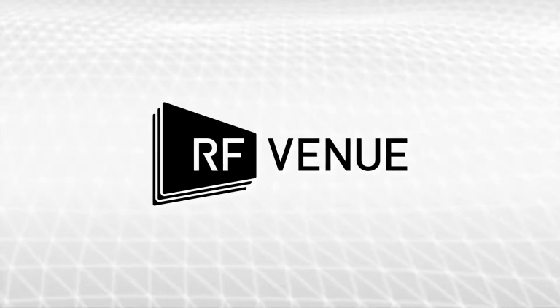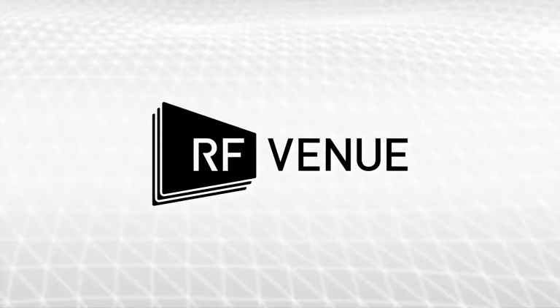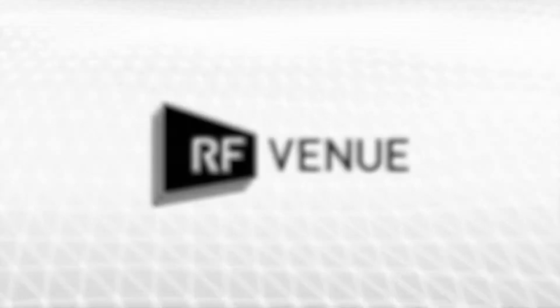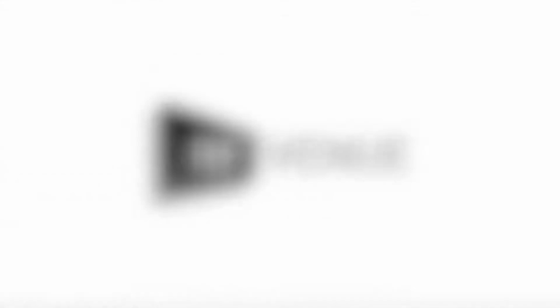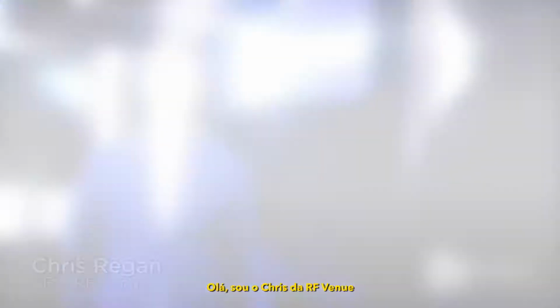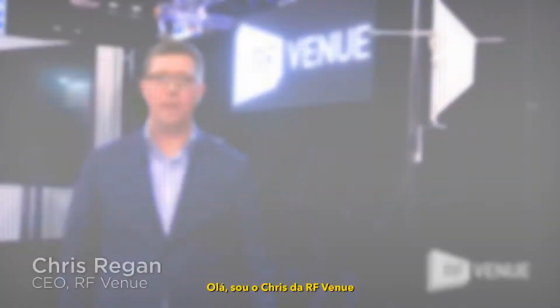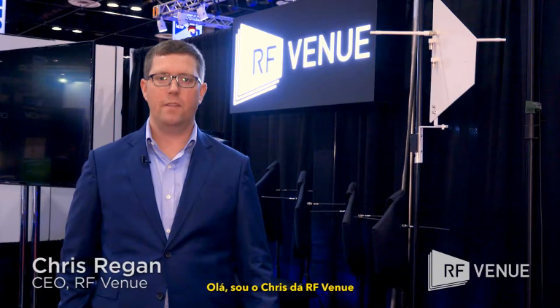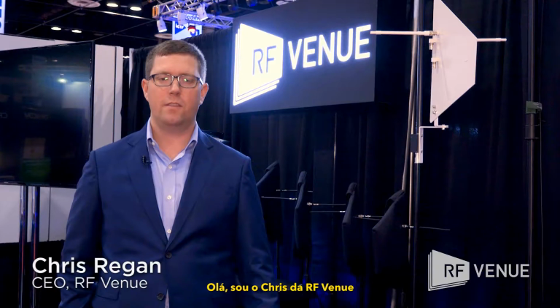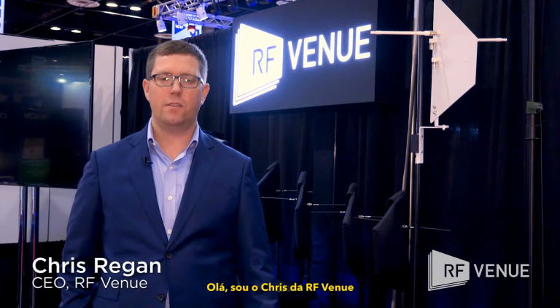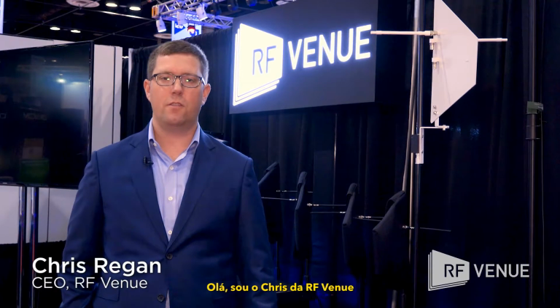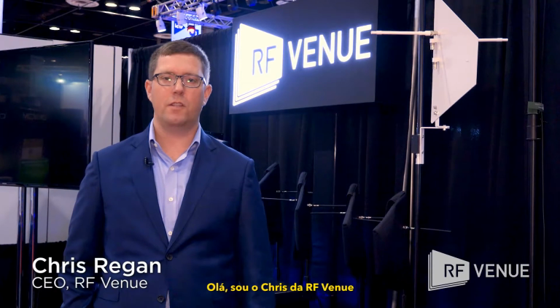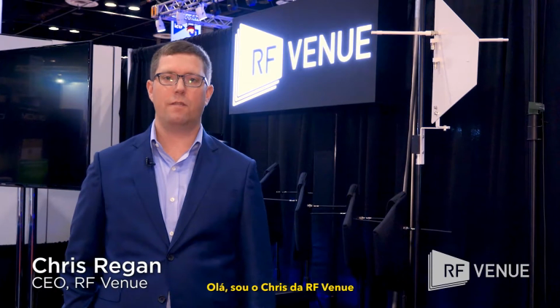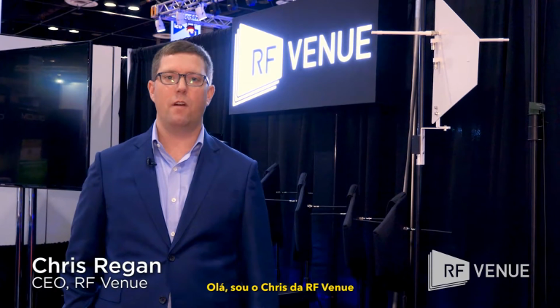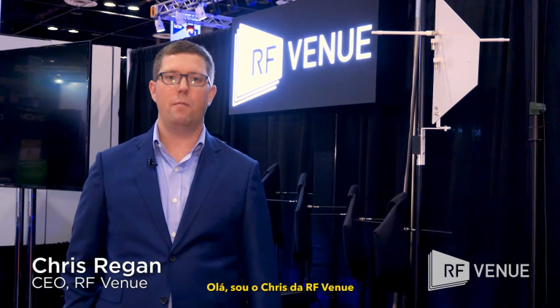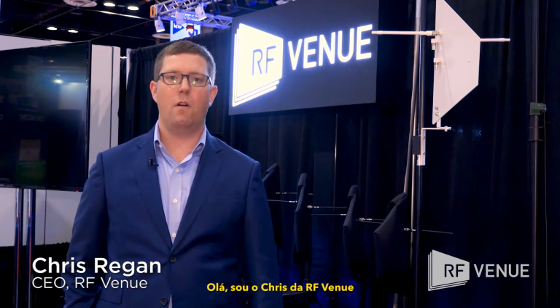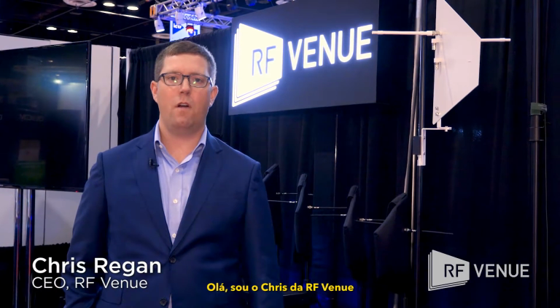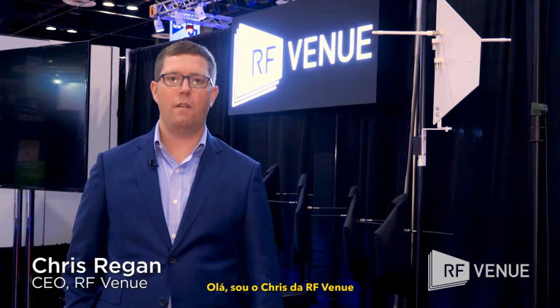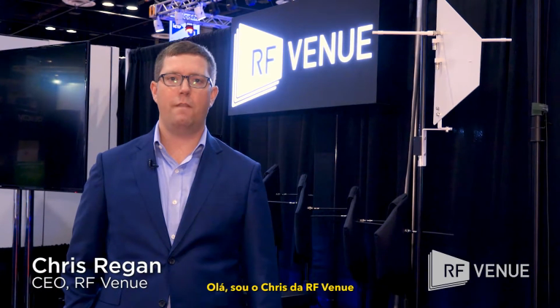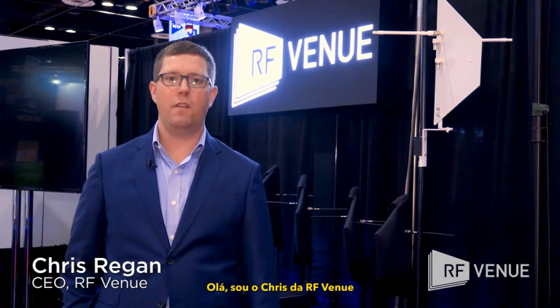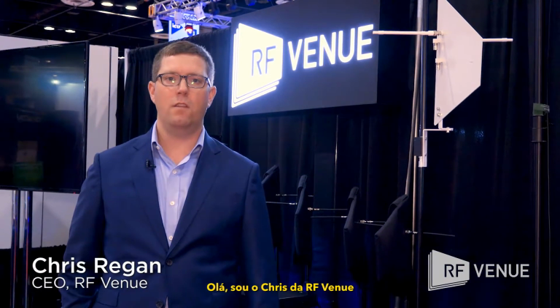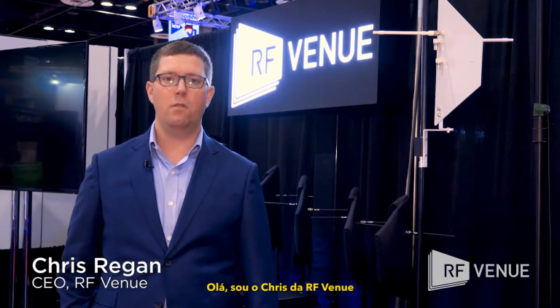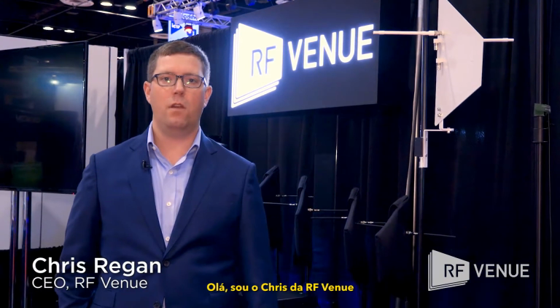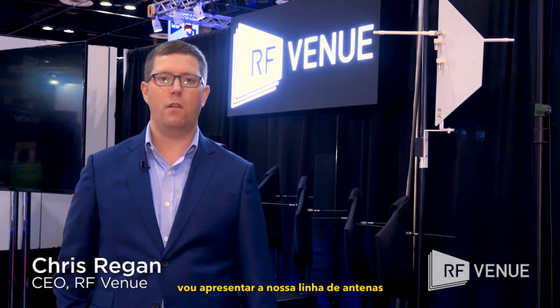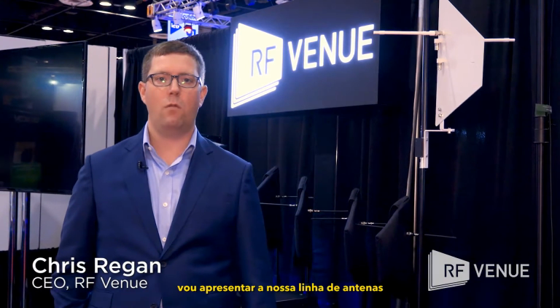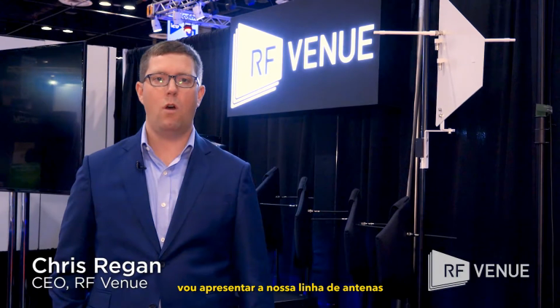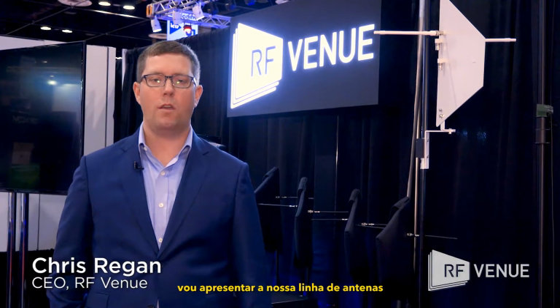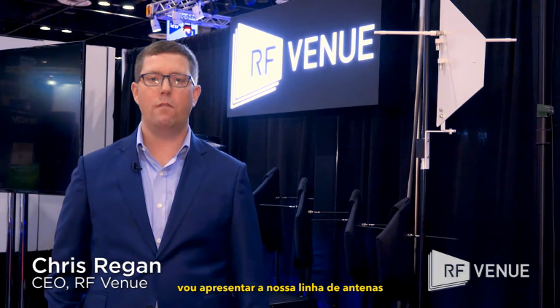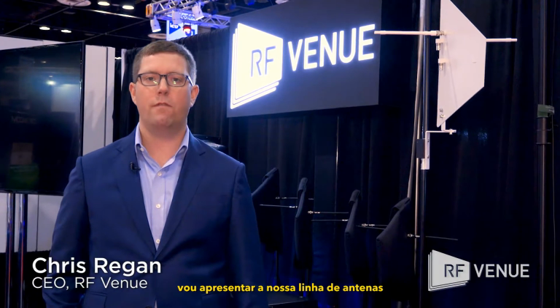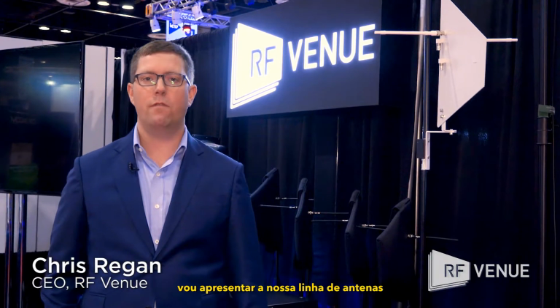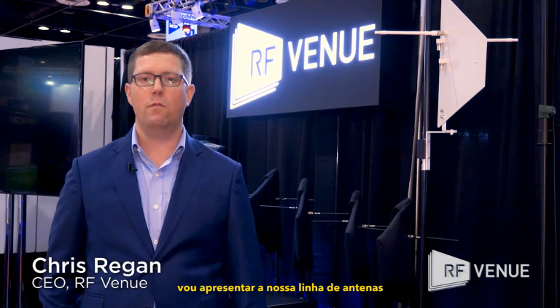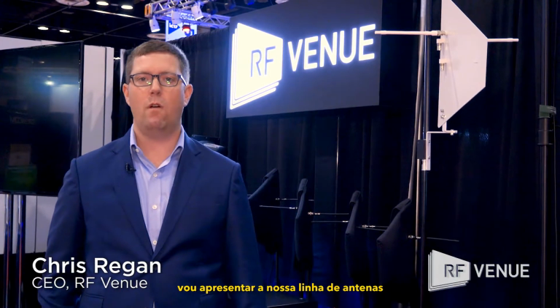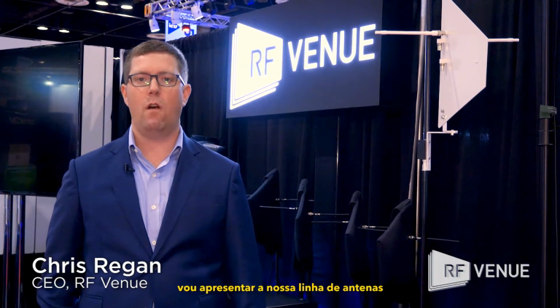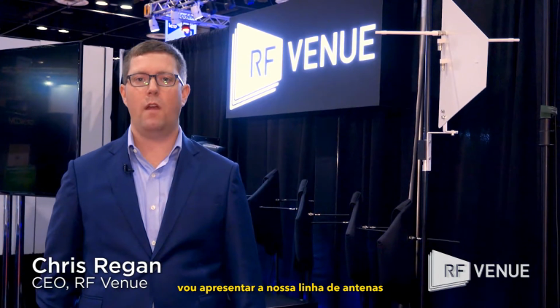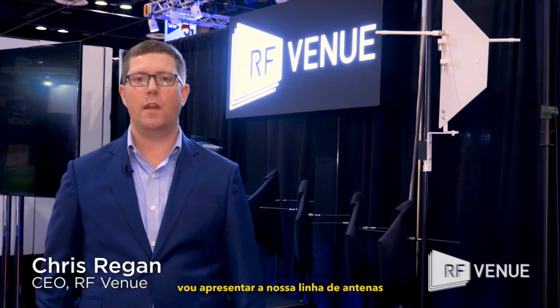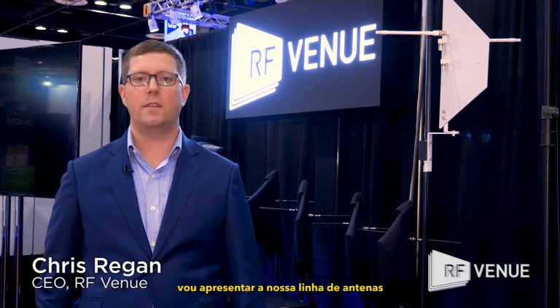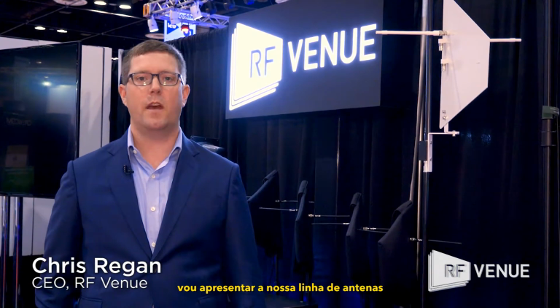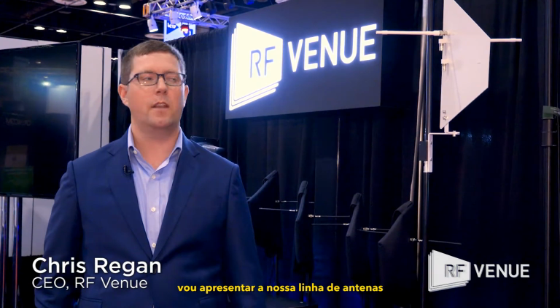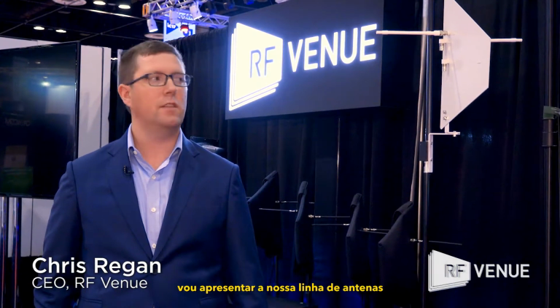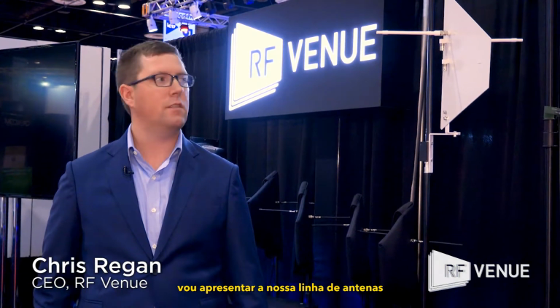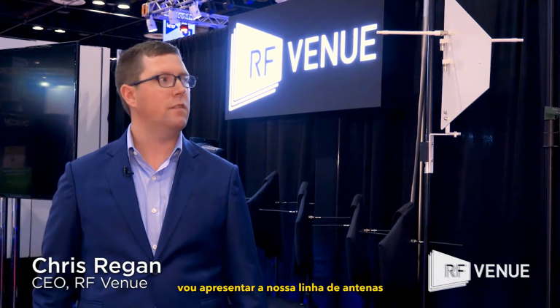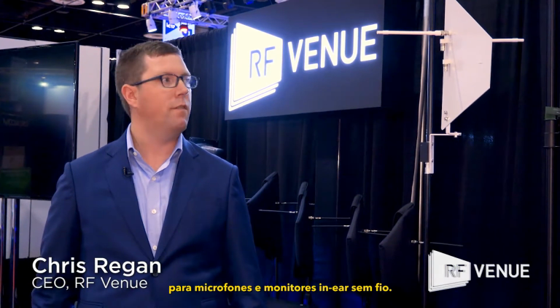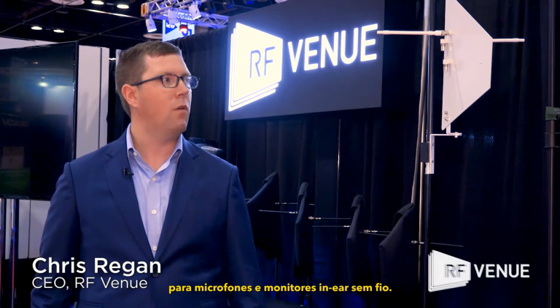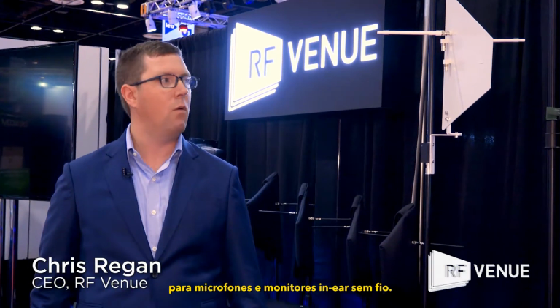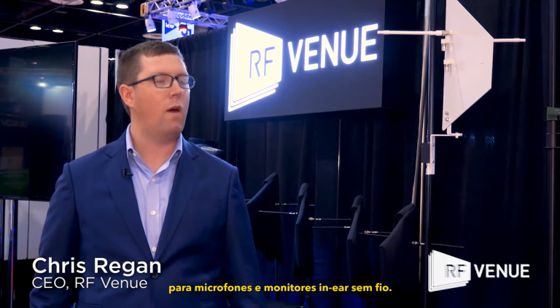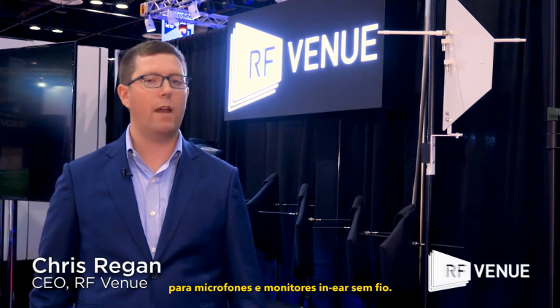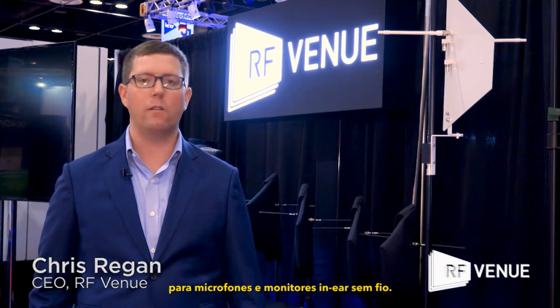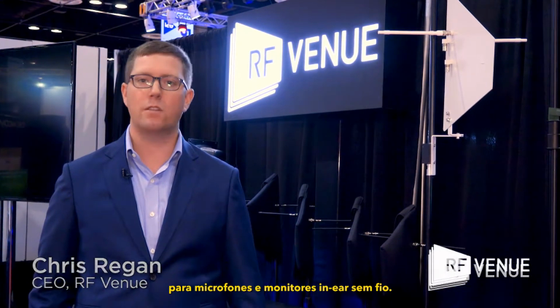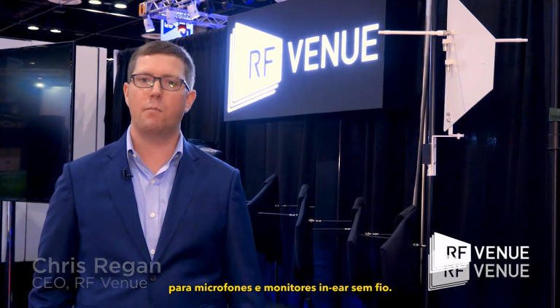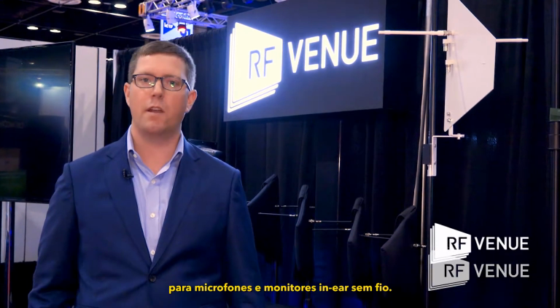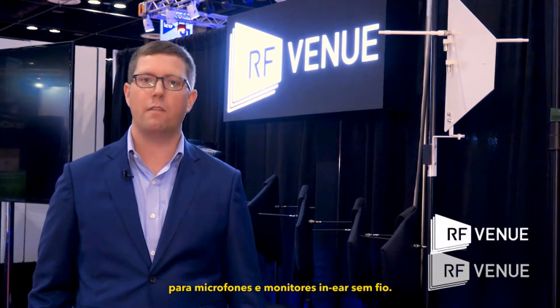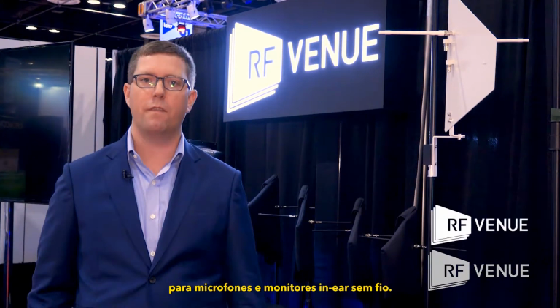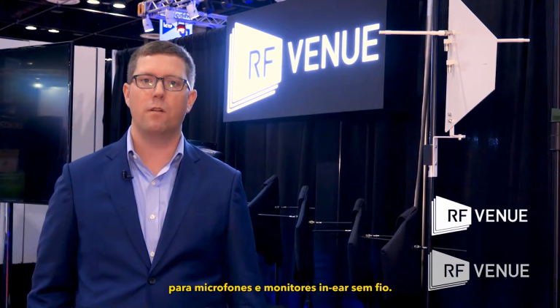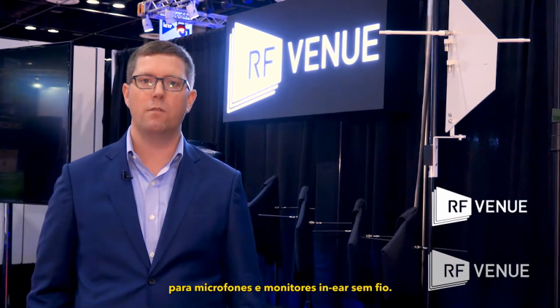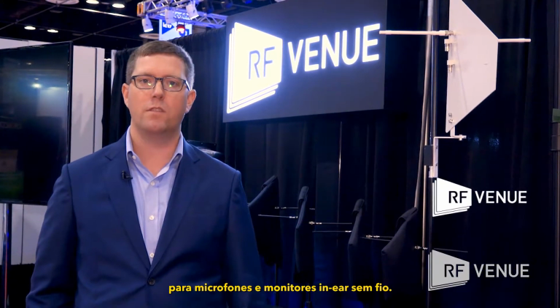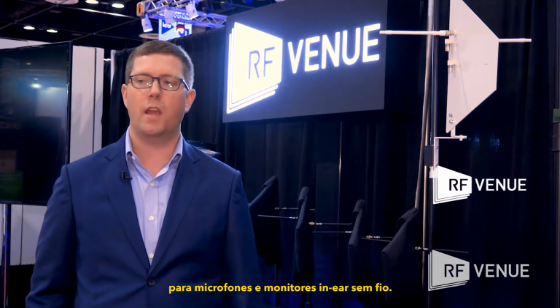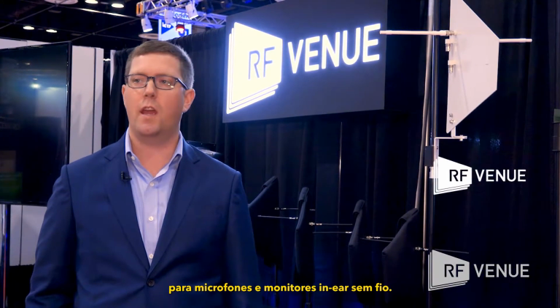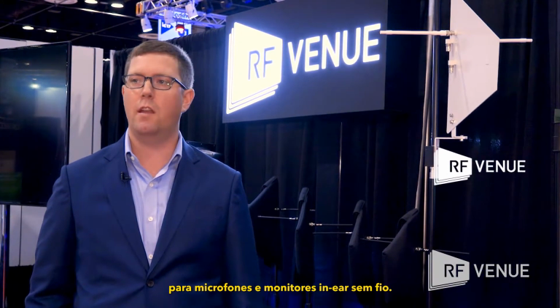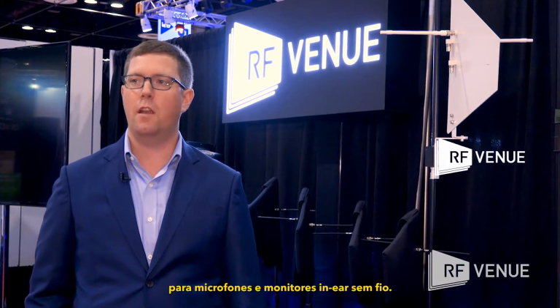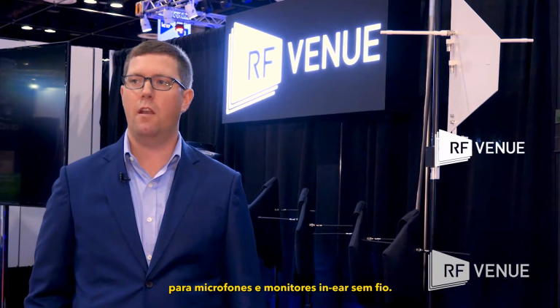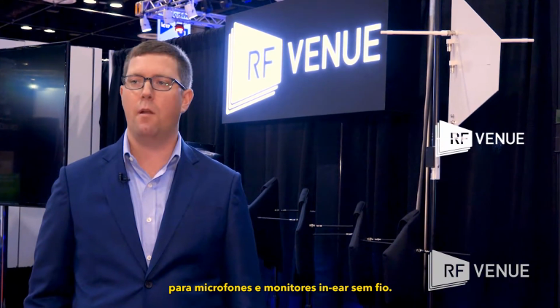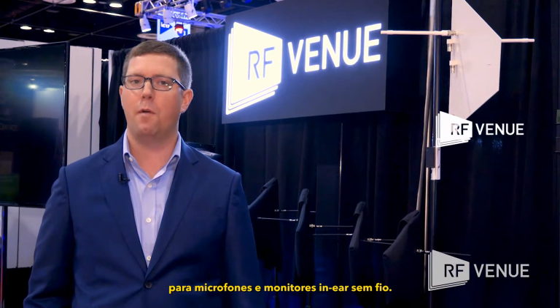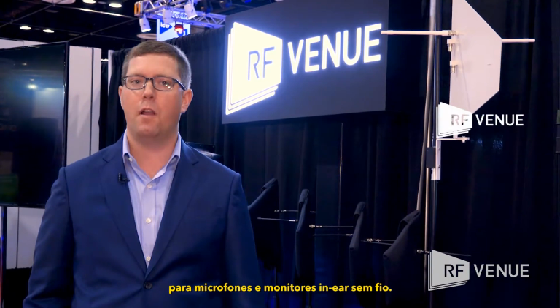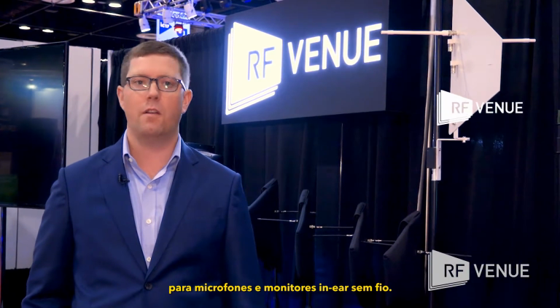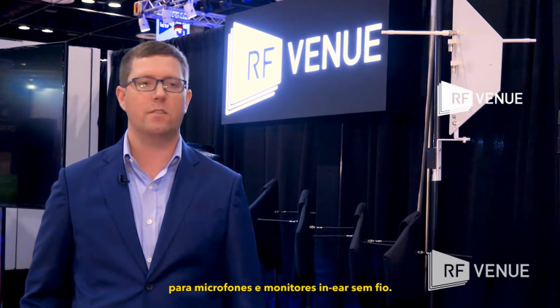Hey, this is Chris from RF Venue here to walk you through our antennas for wireless microphones and in-ear monitors.